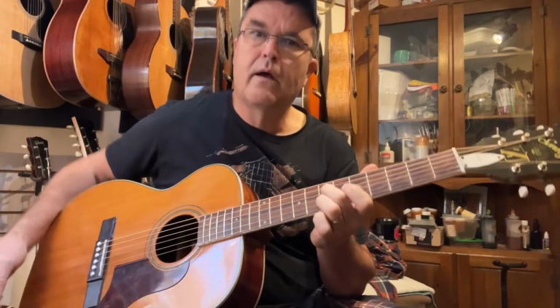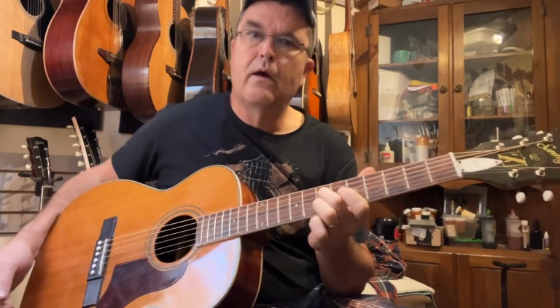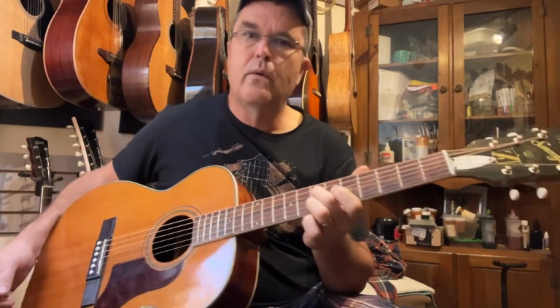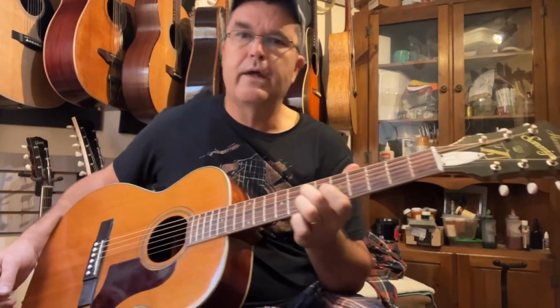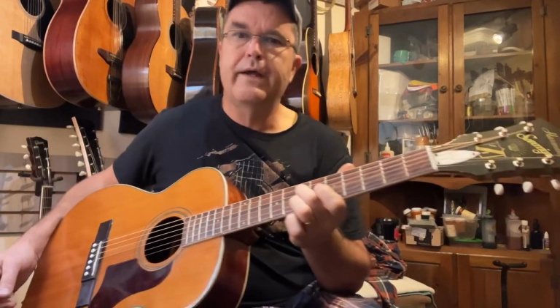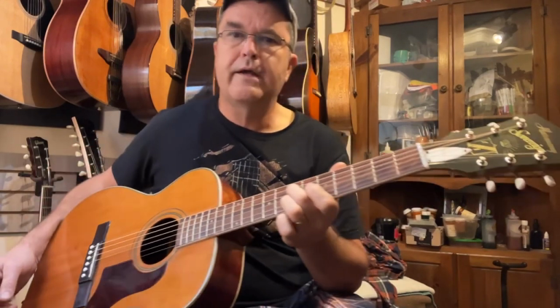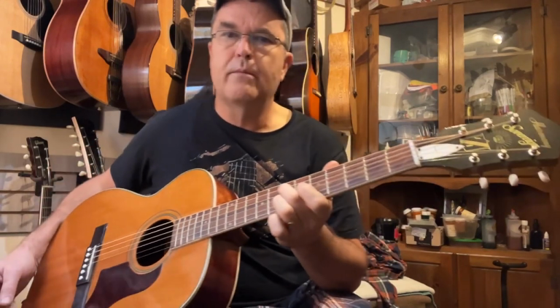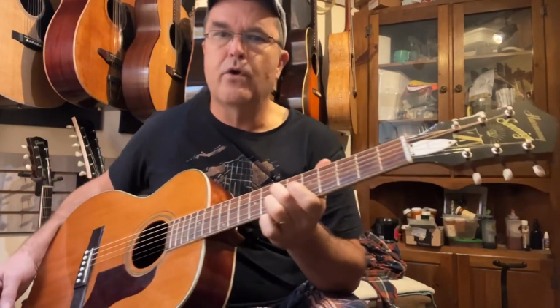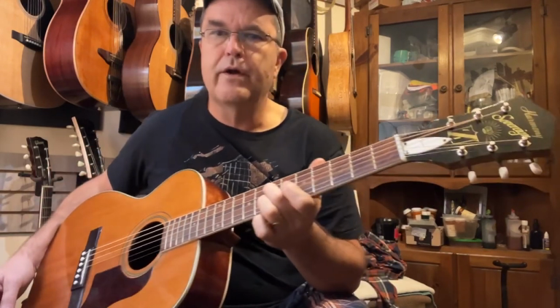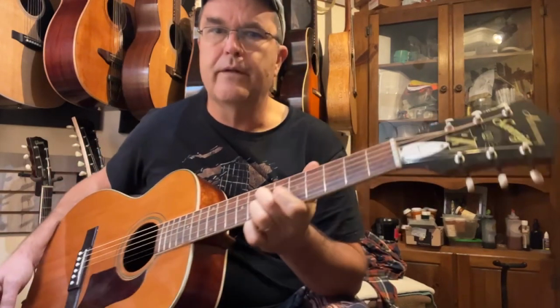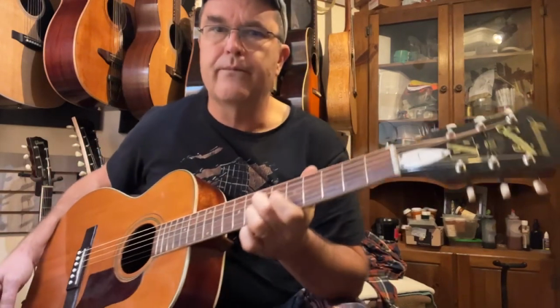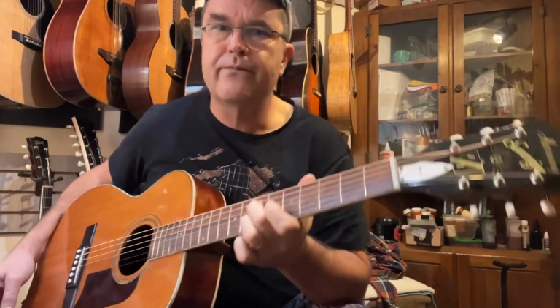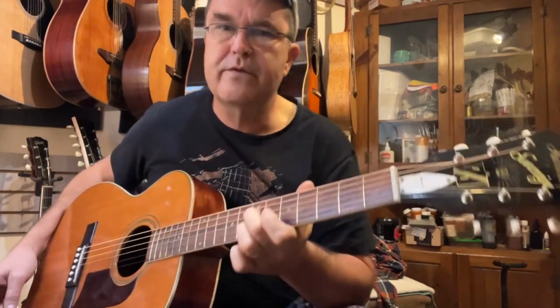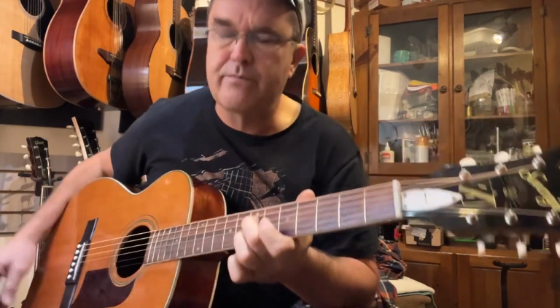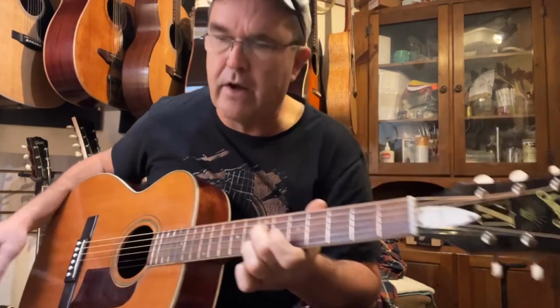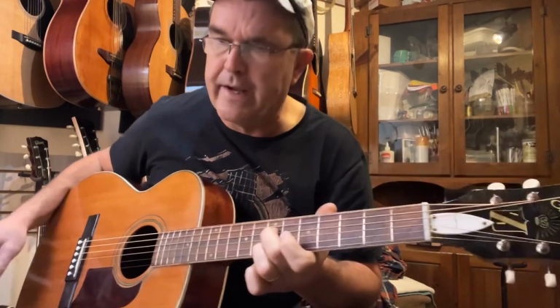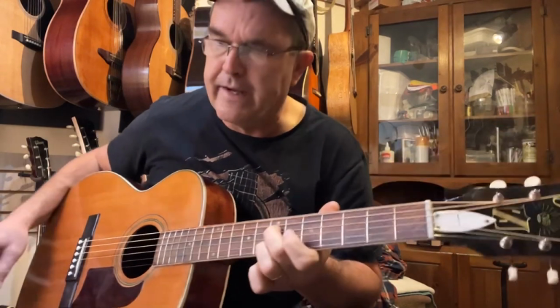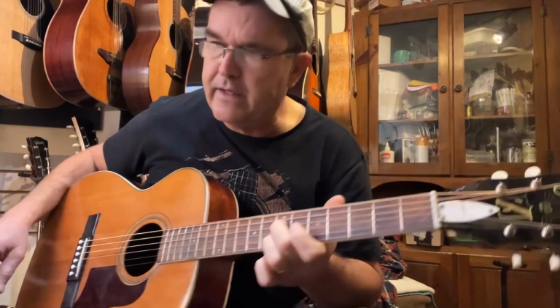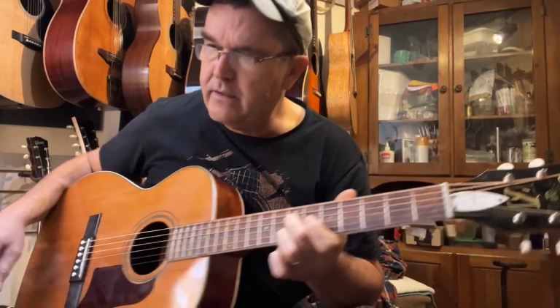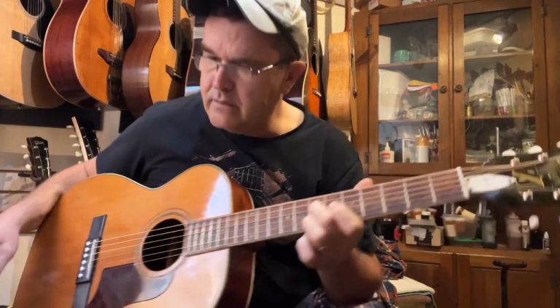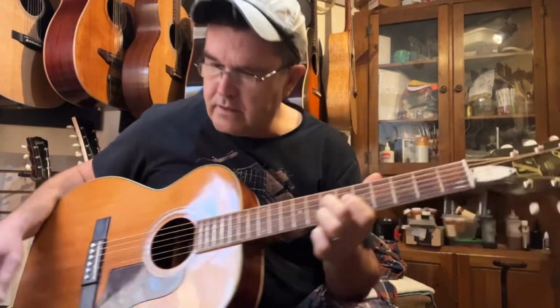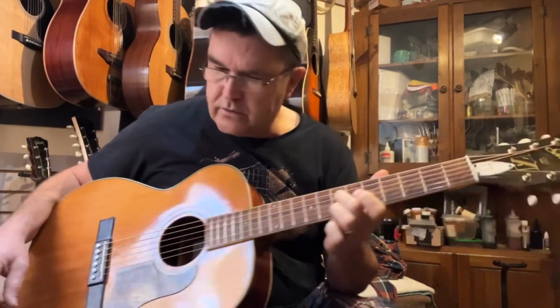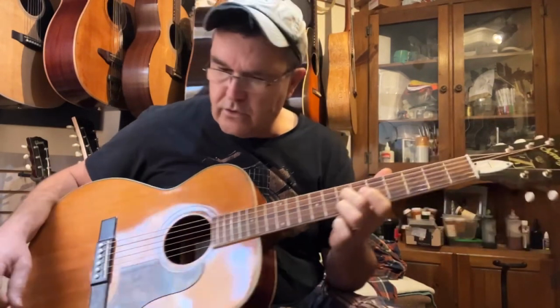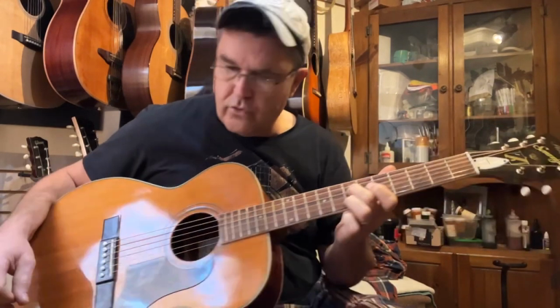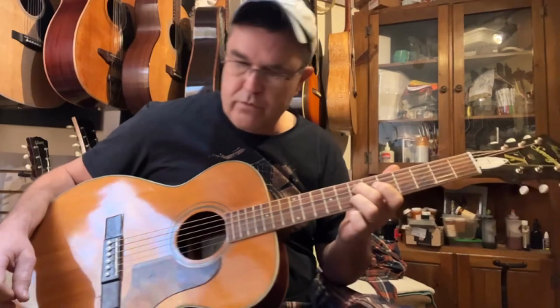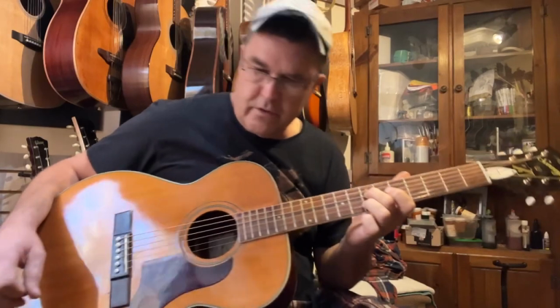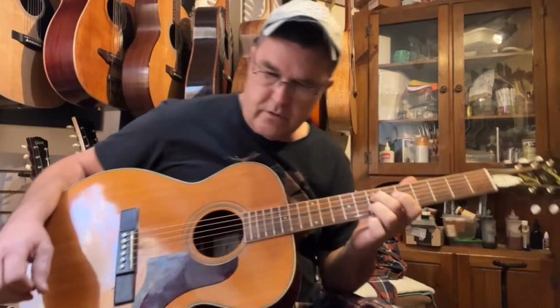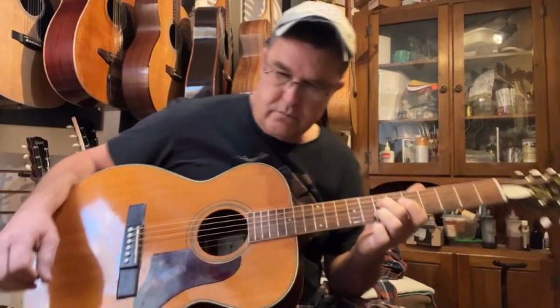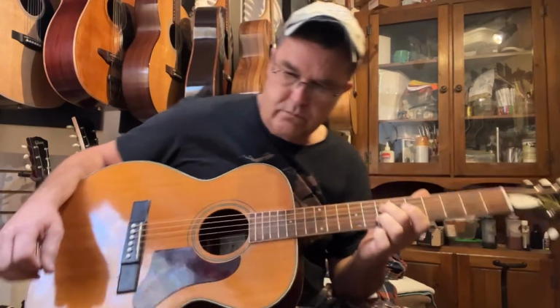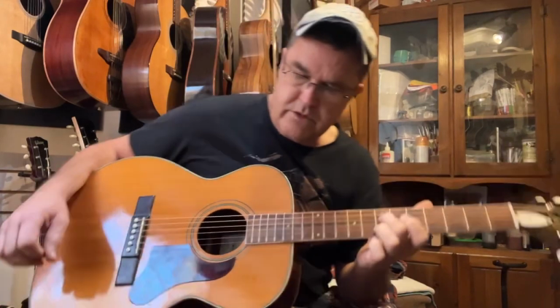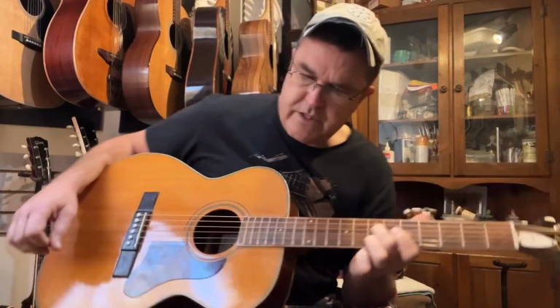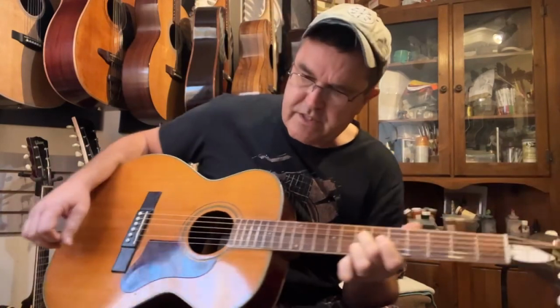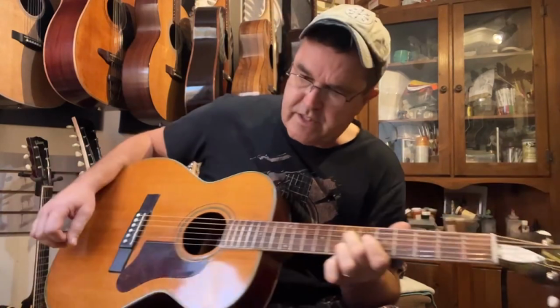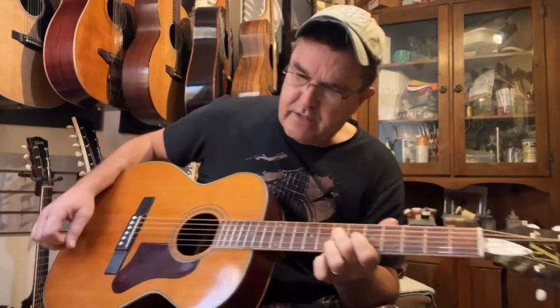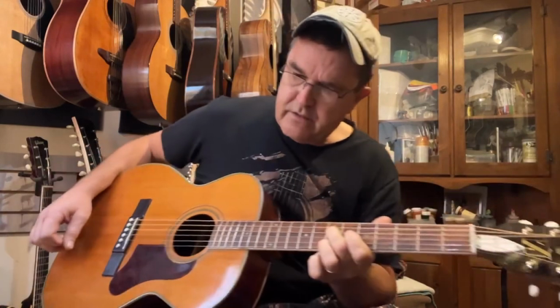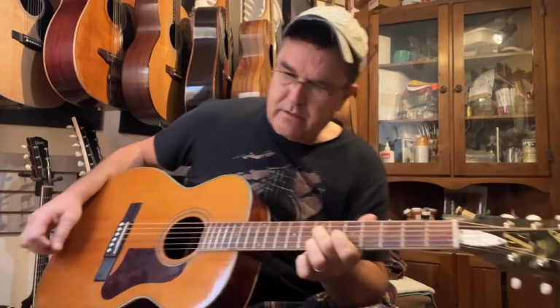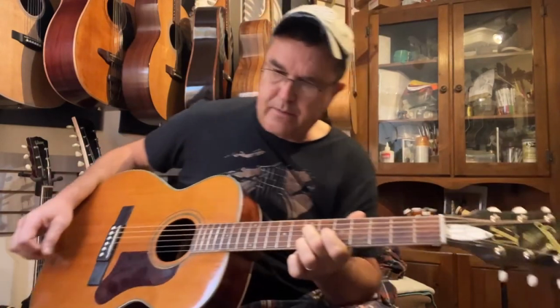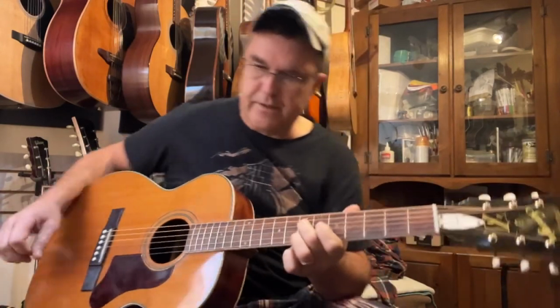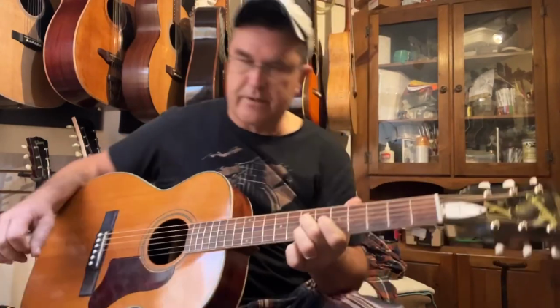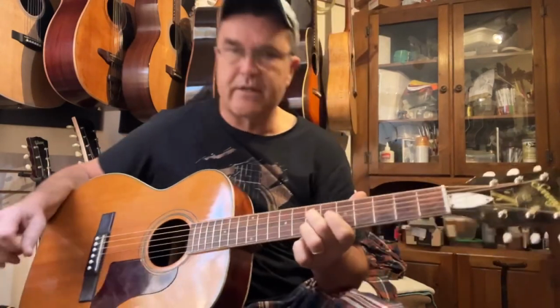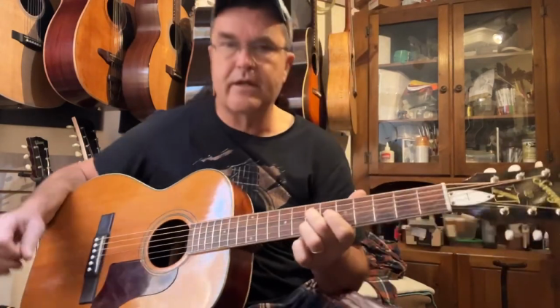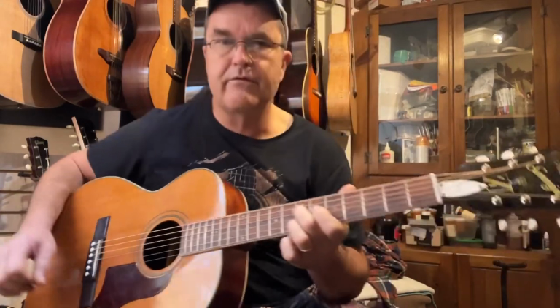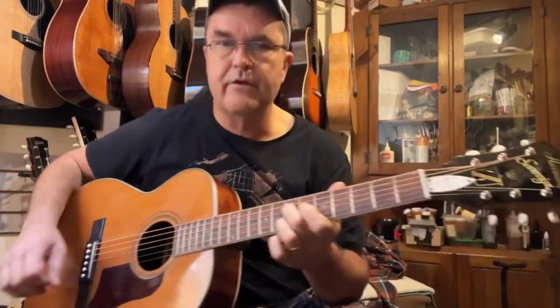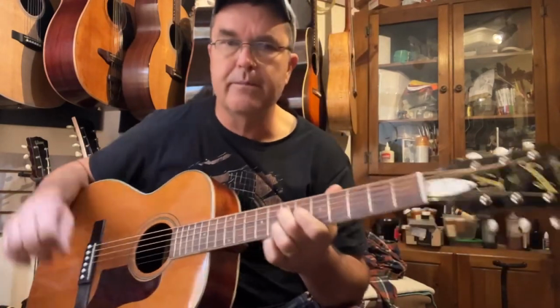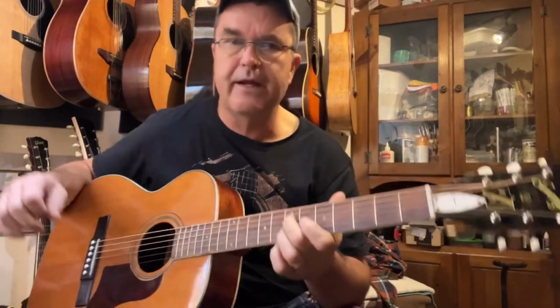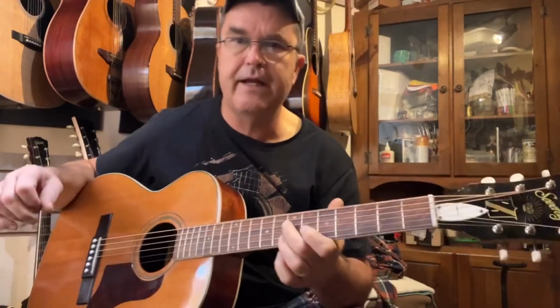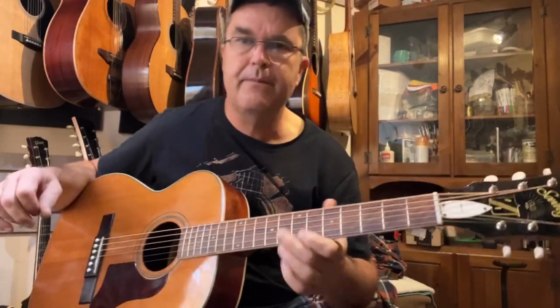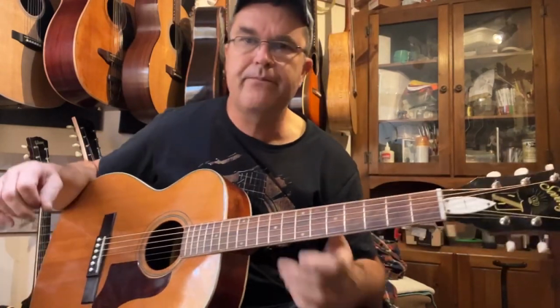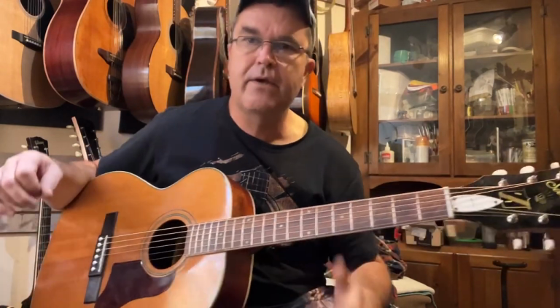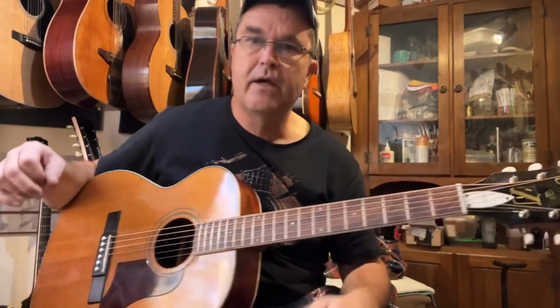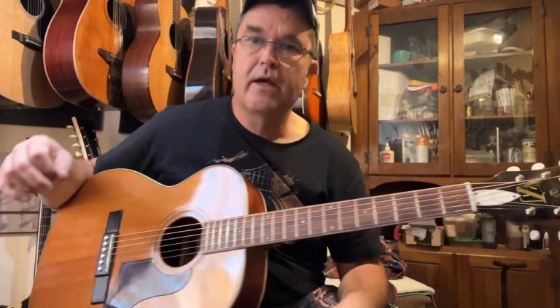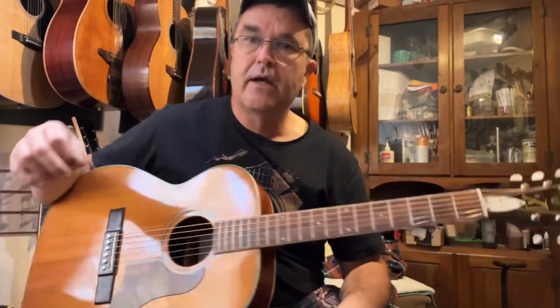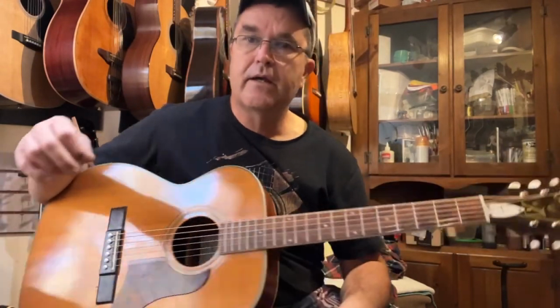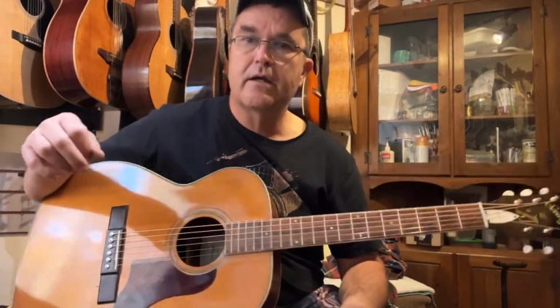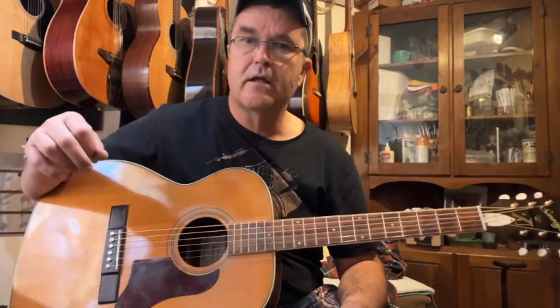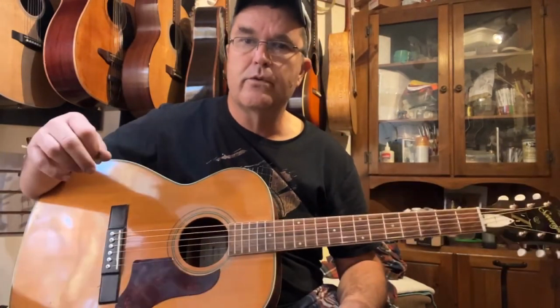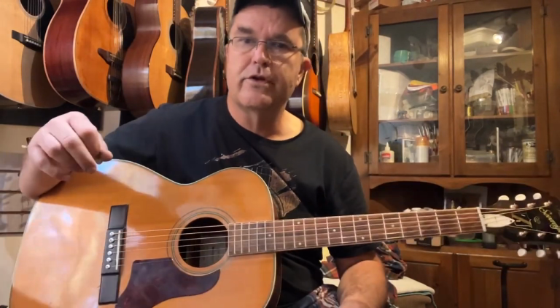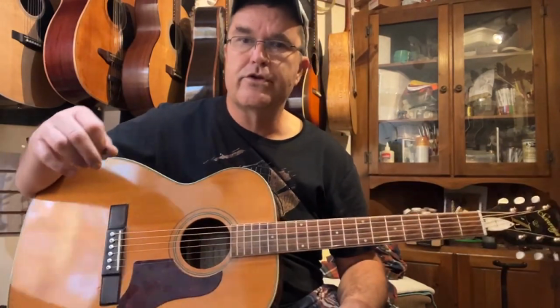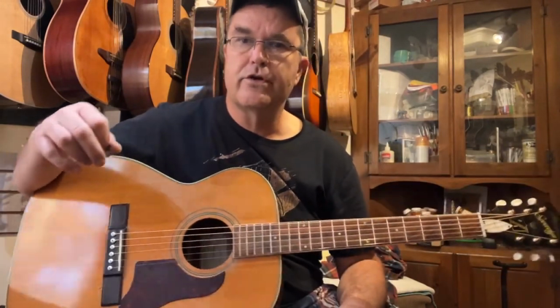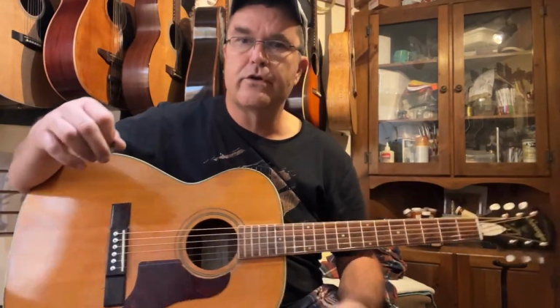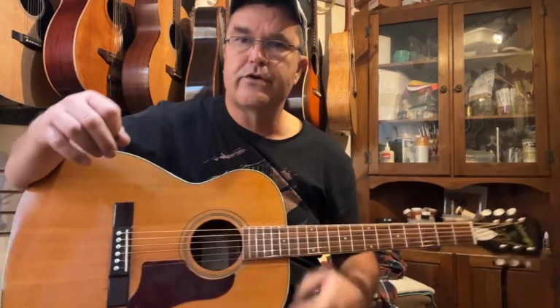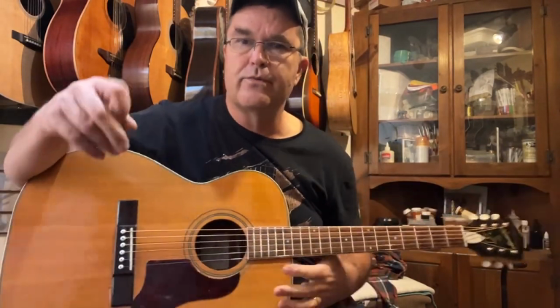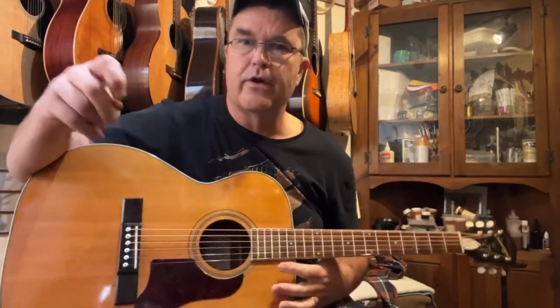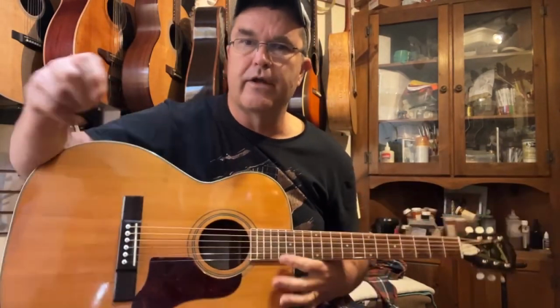Well, hey, good morning. It's Brian. October 16th, up here in Kingfield, Maine. Got another one to show this morning.